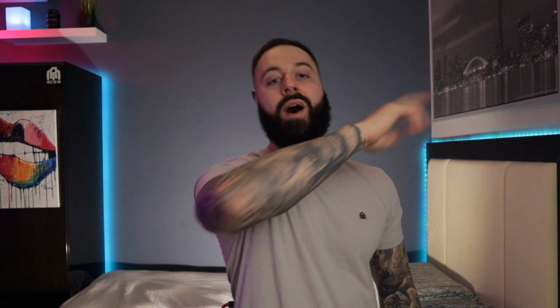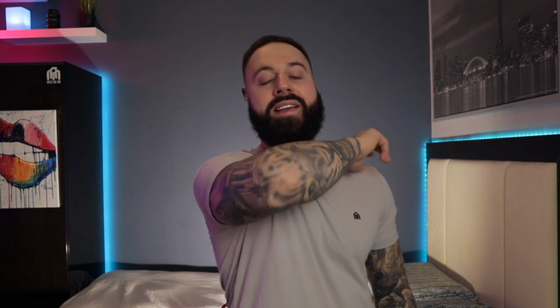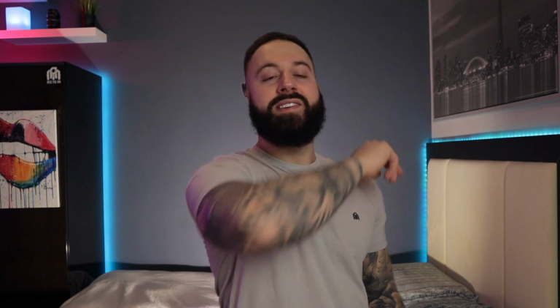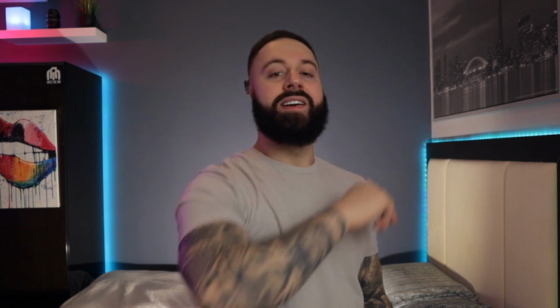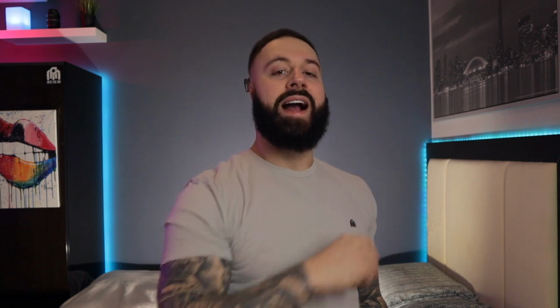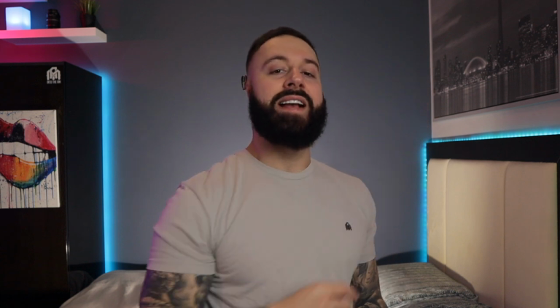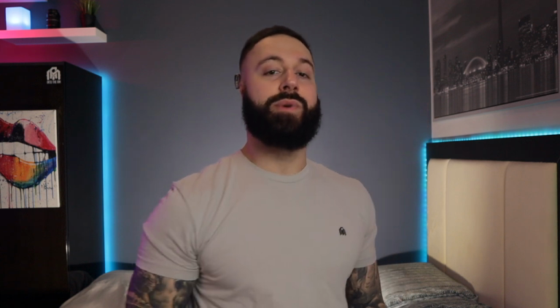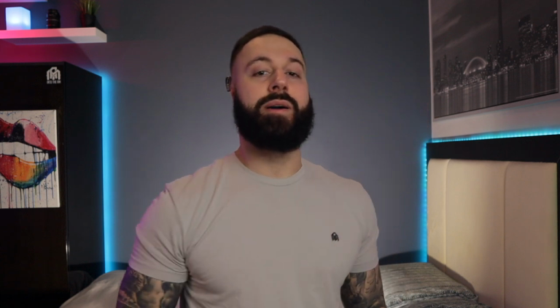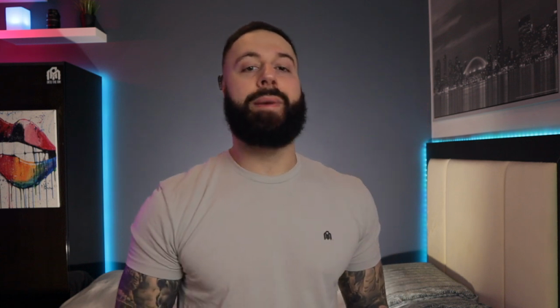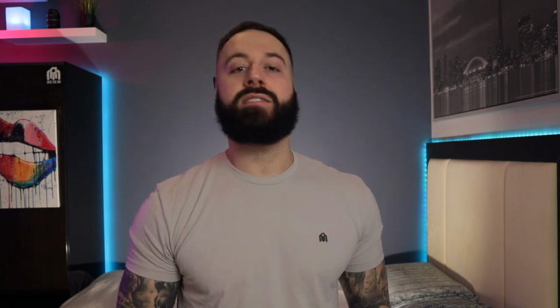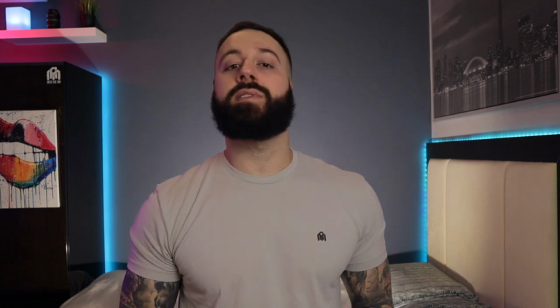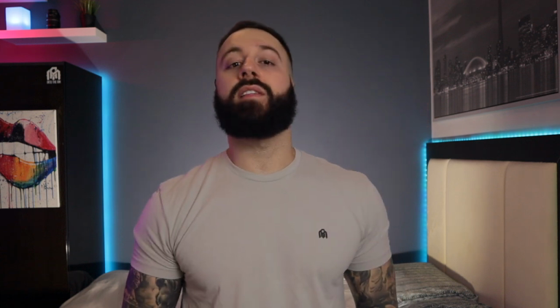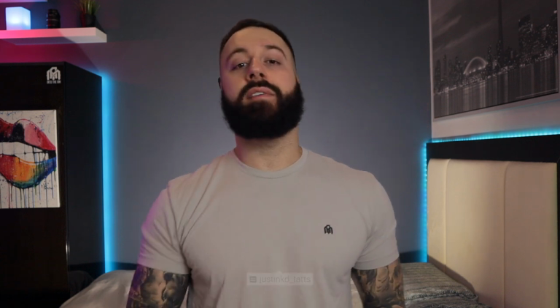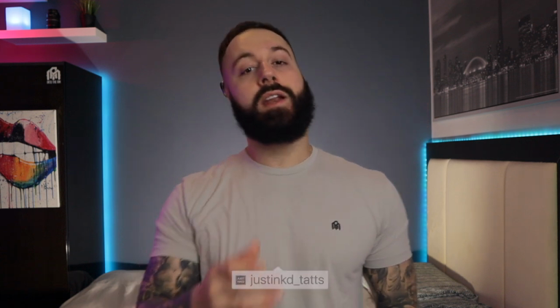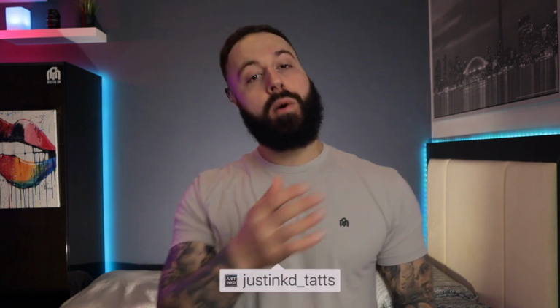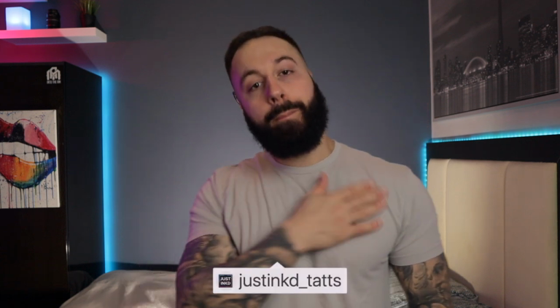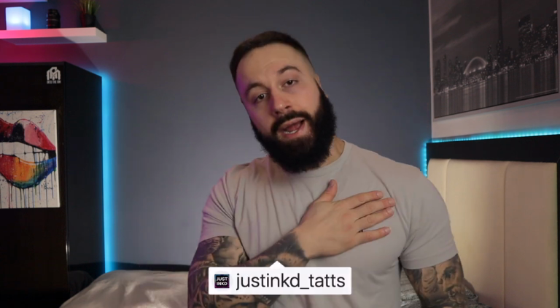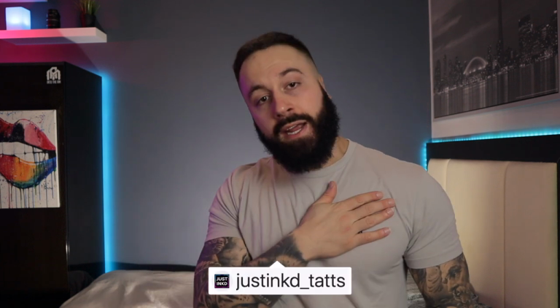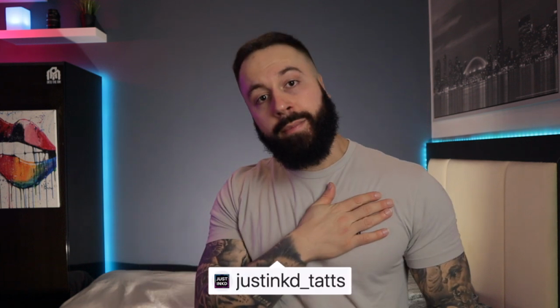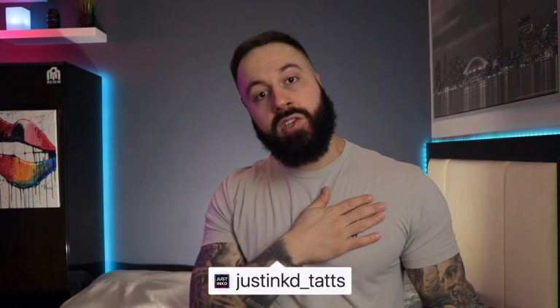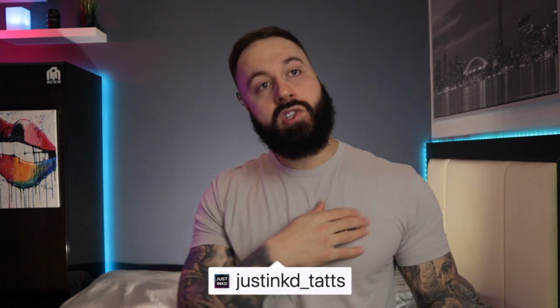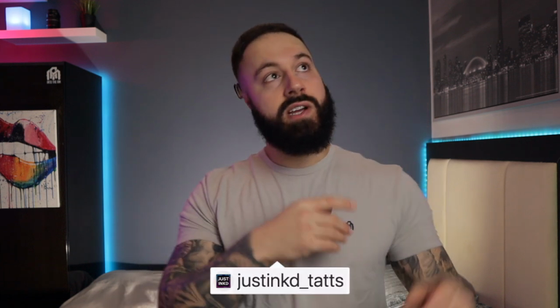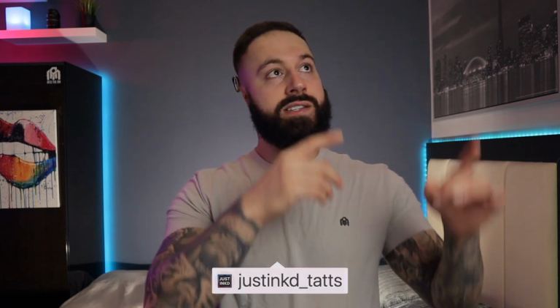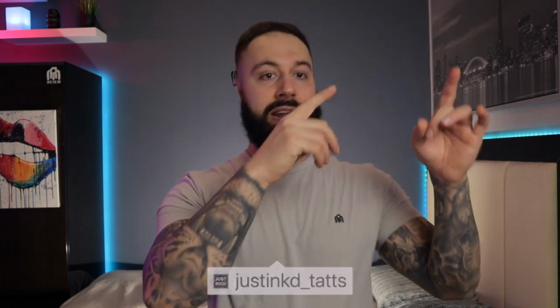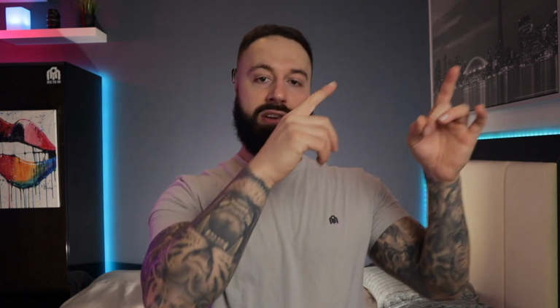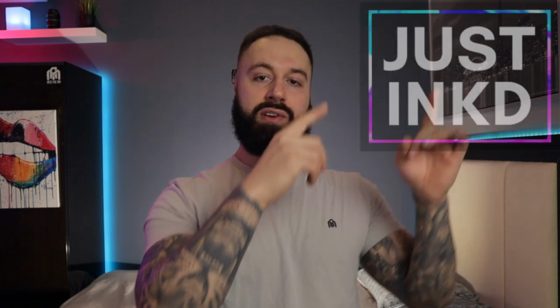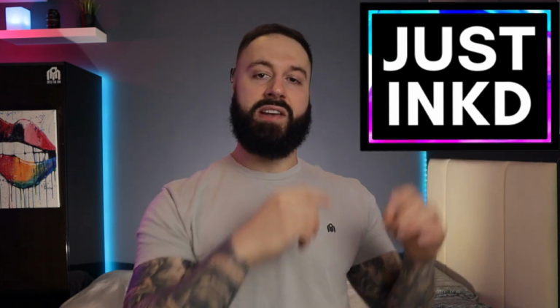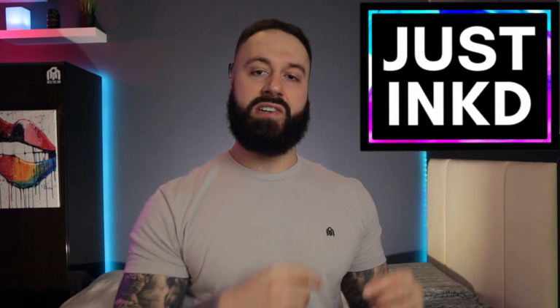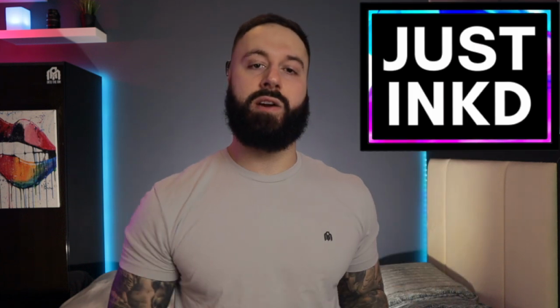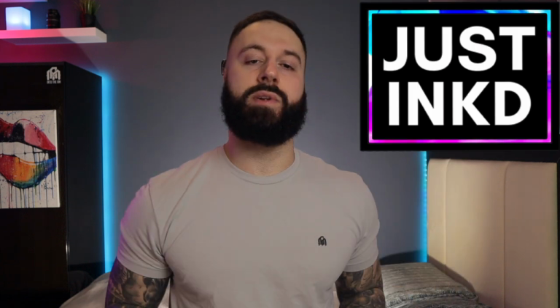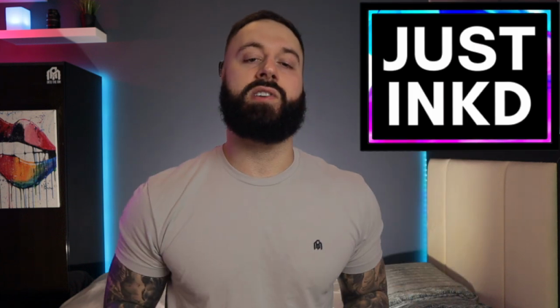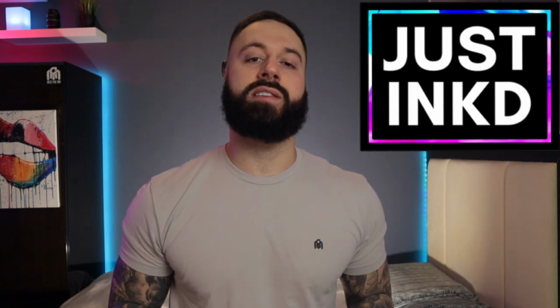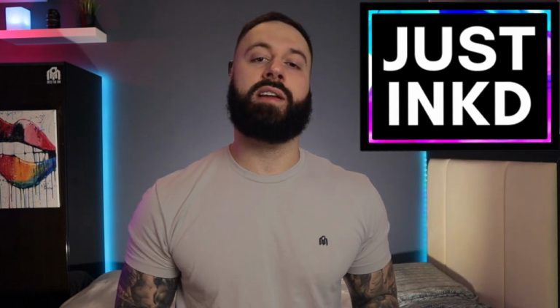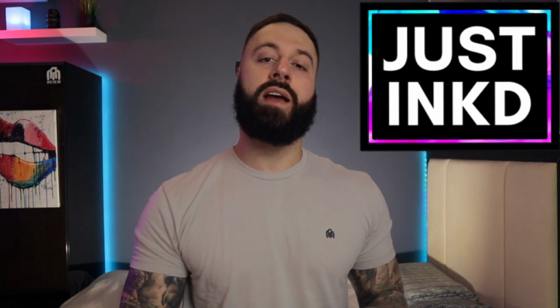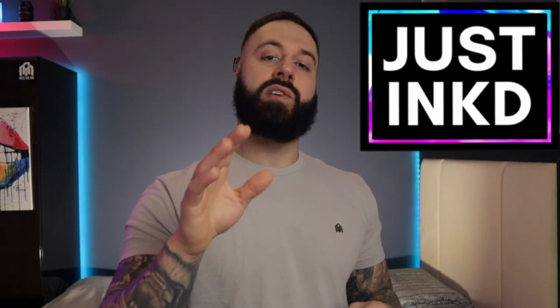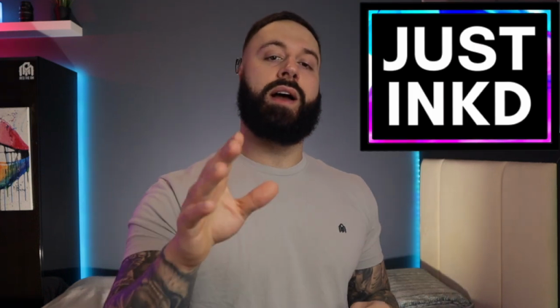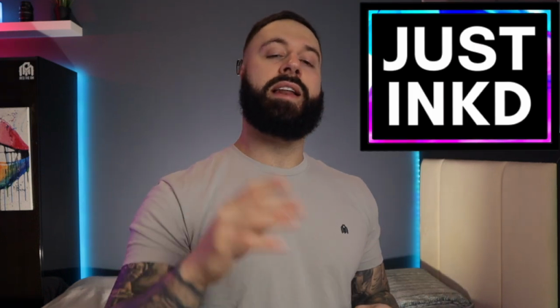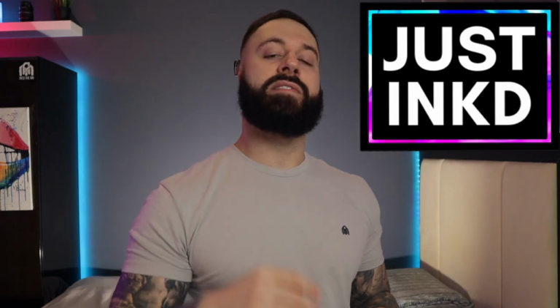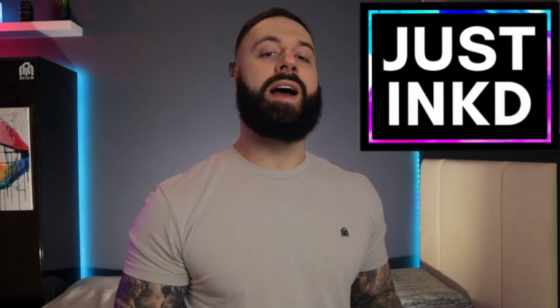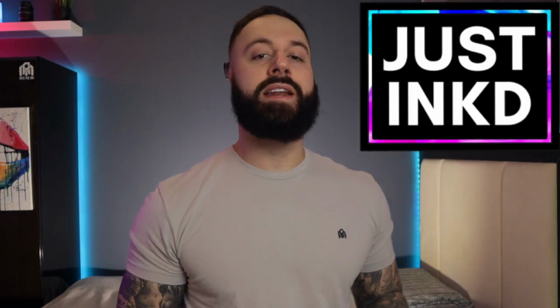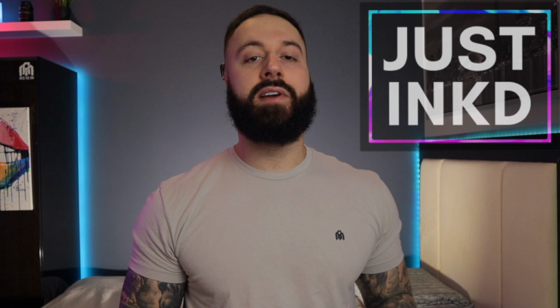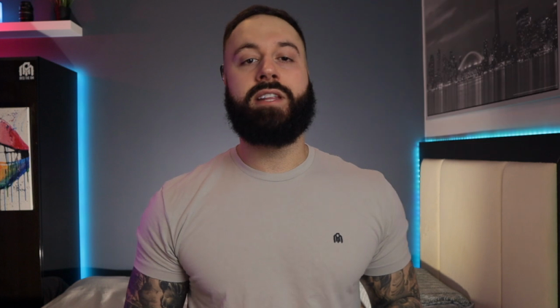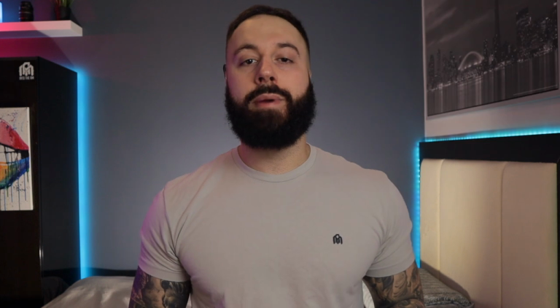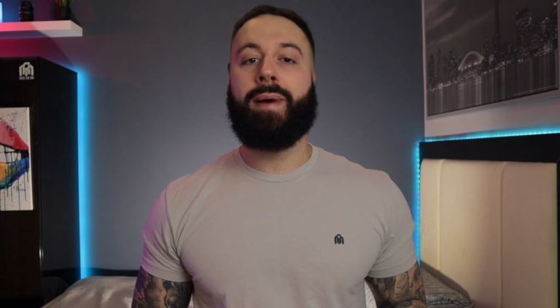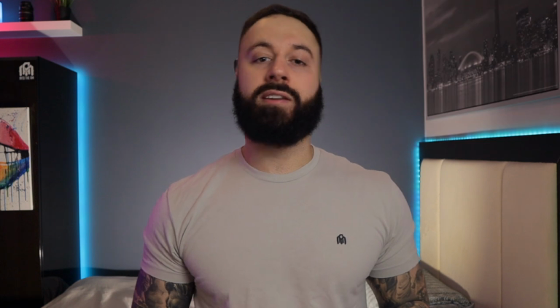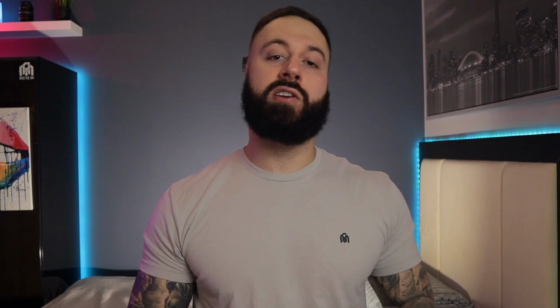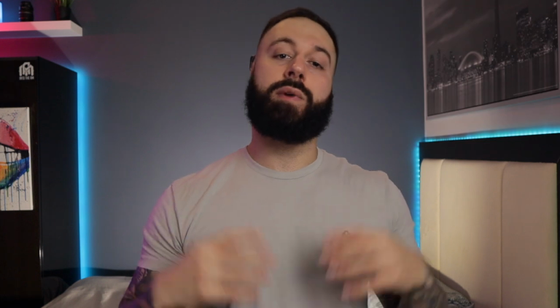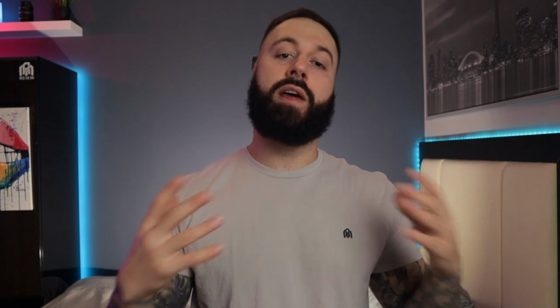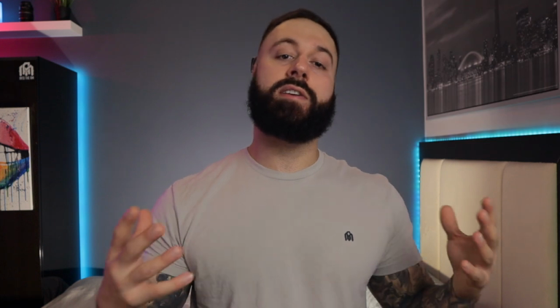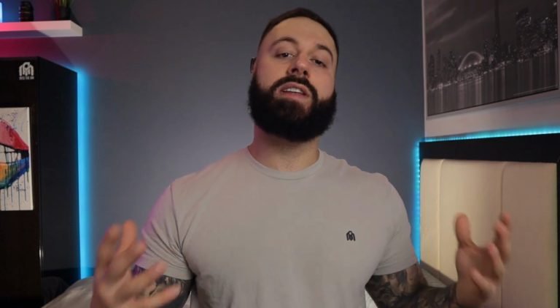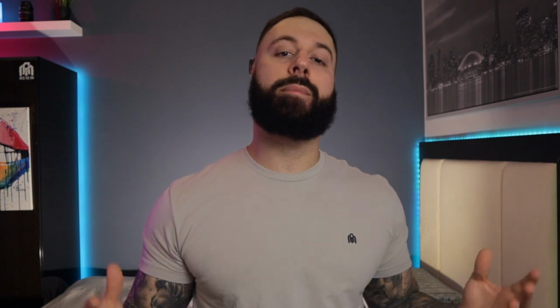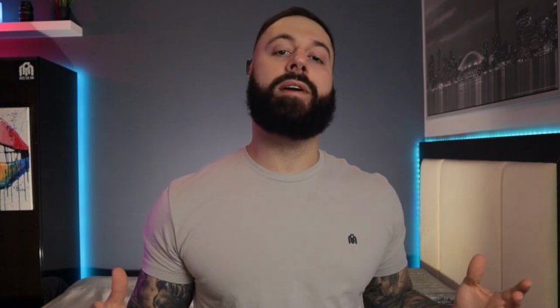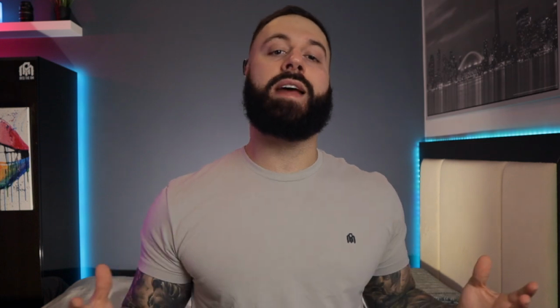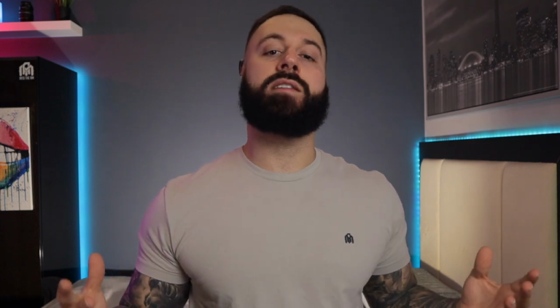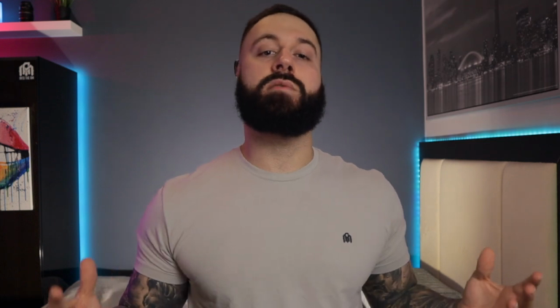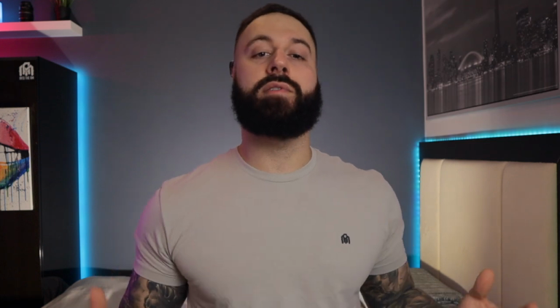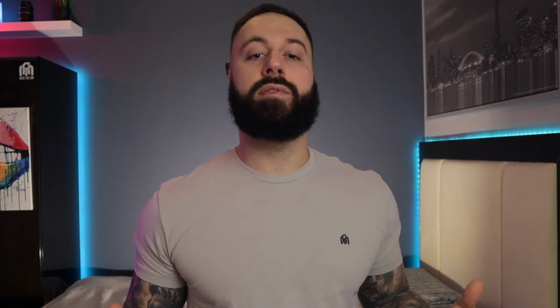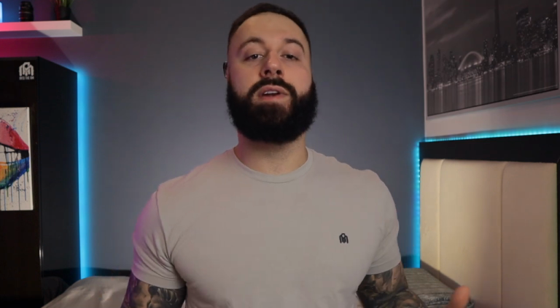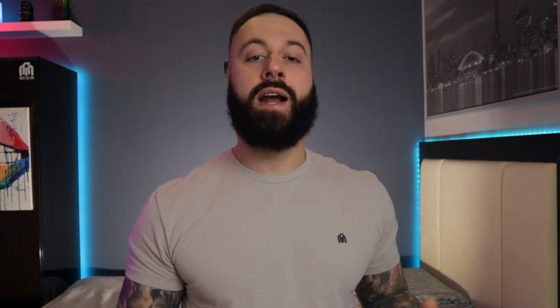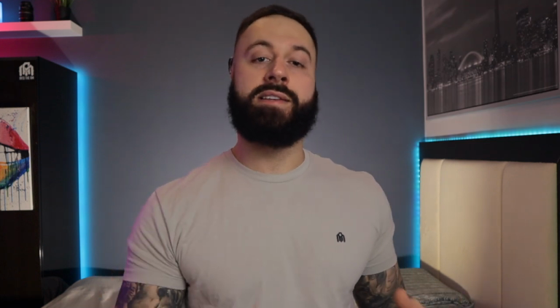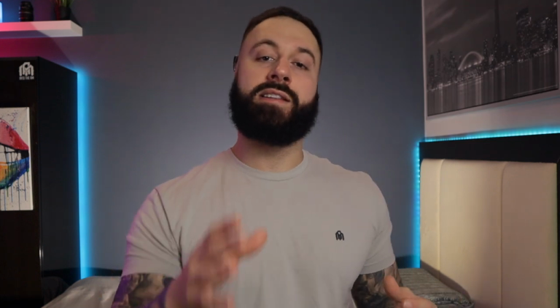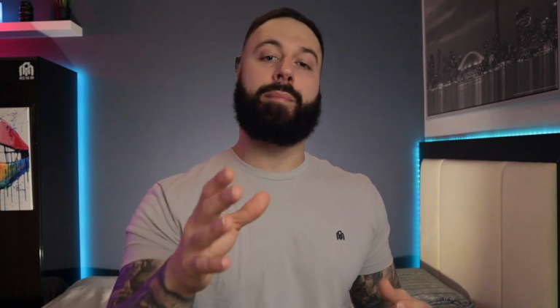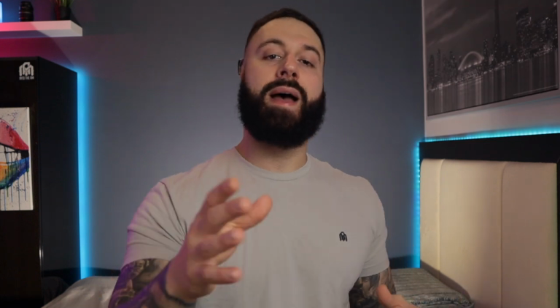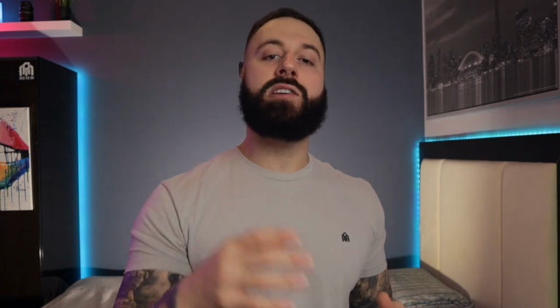Welcome back to another video, my name is Justin. It is finally great to be back to do another temporary tattoo review for you guys.